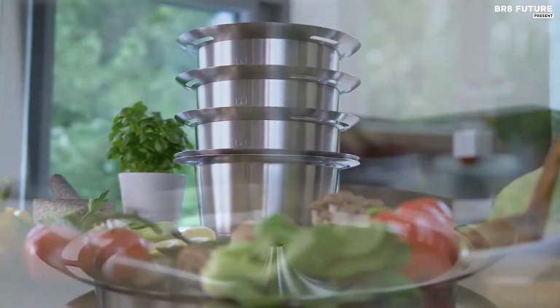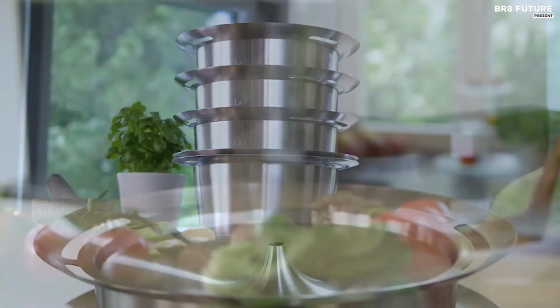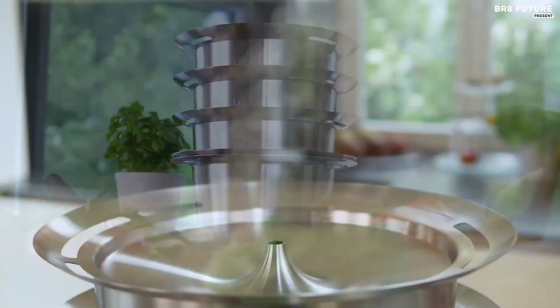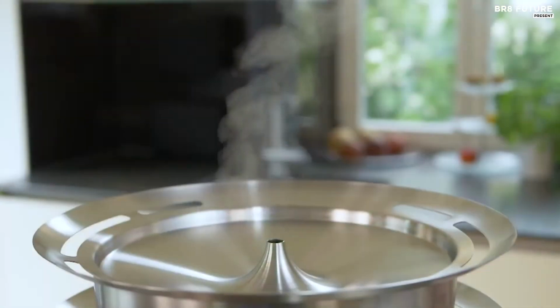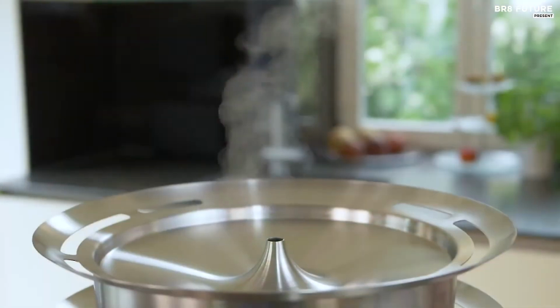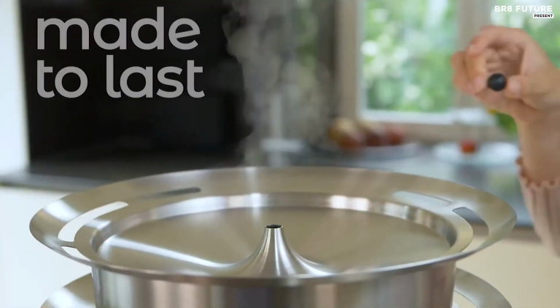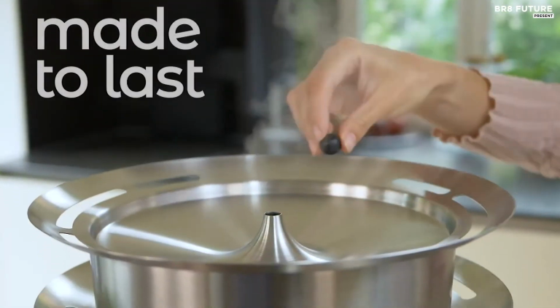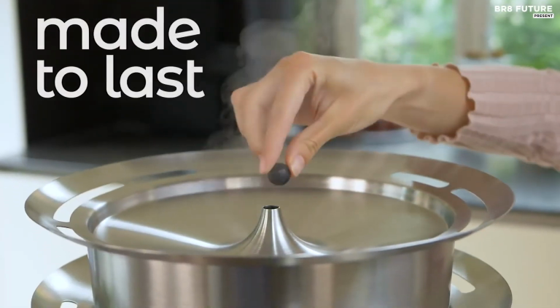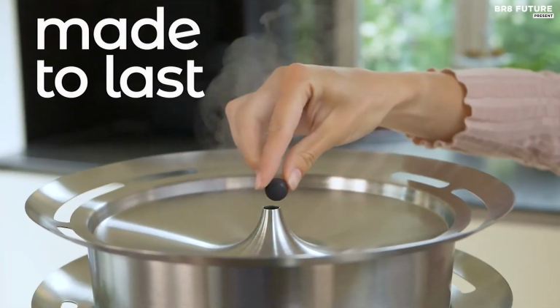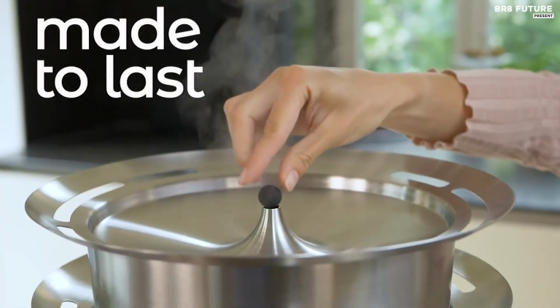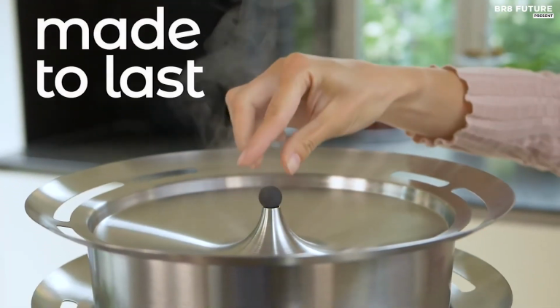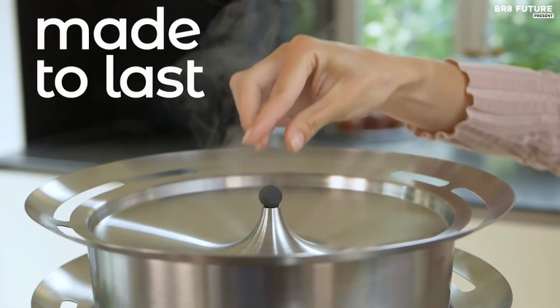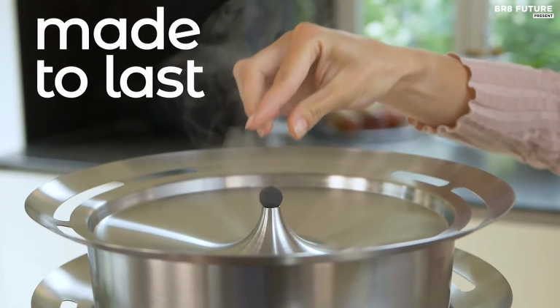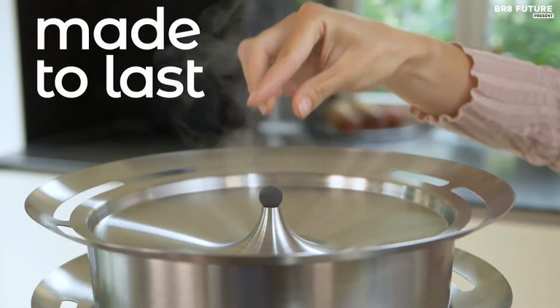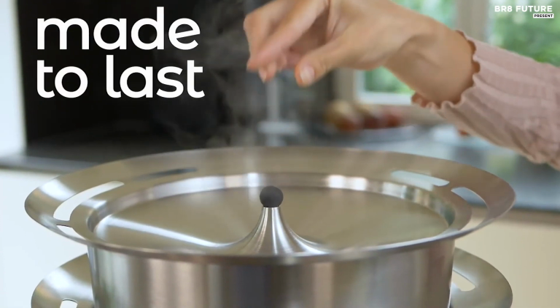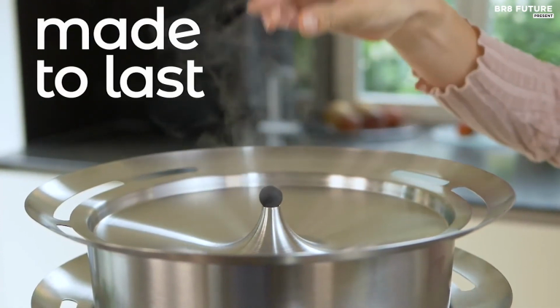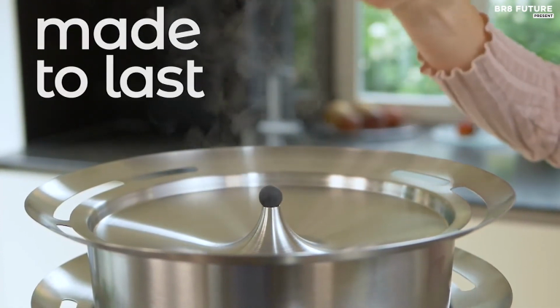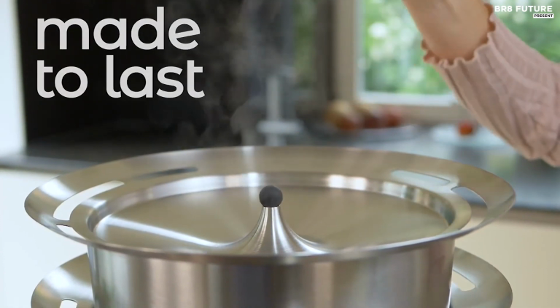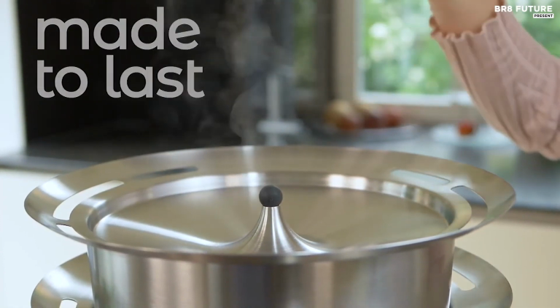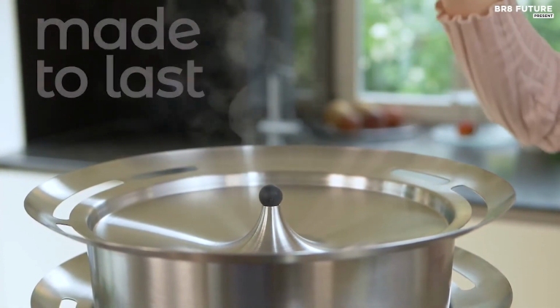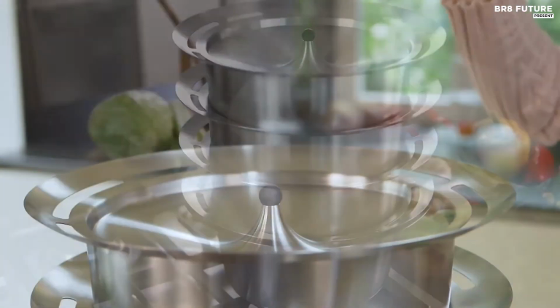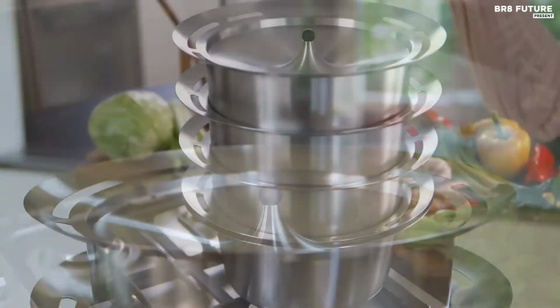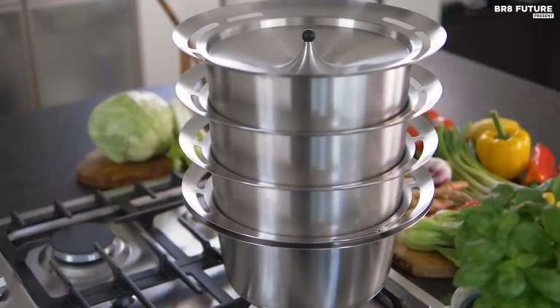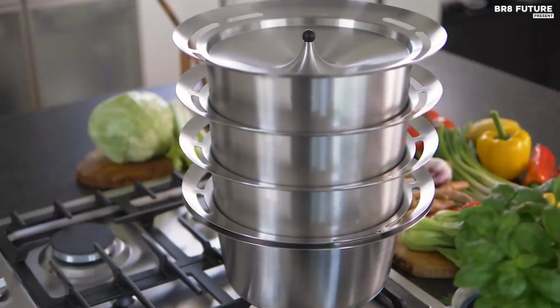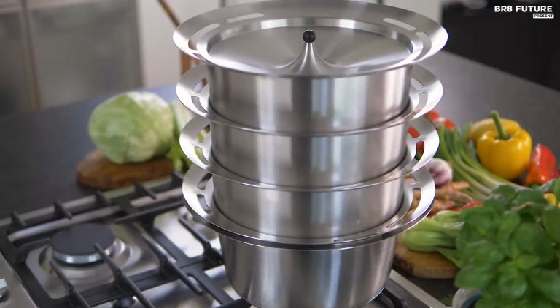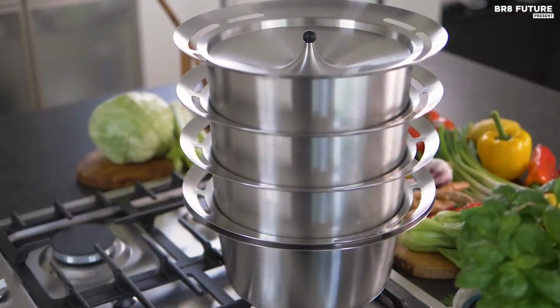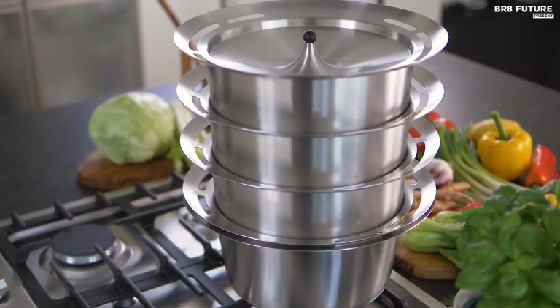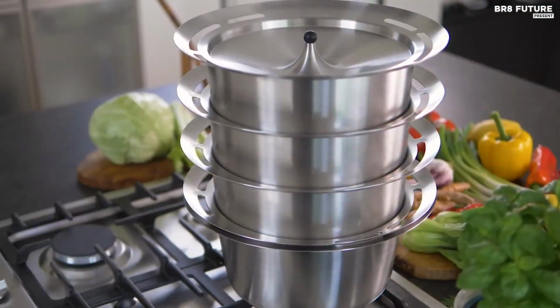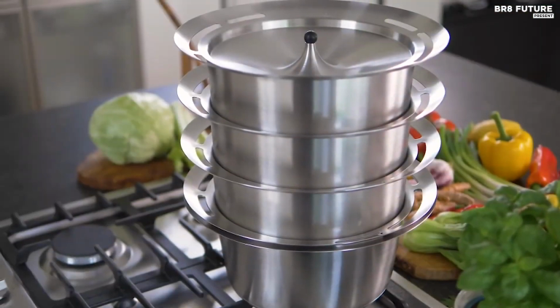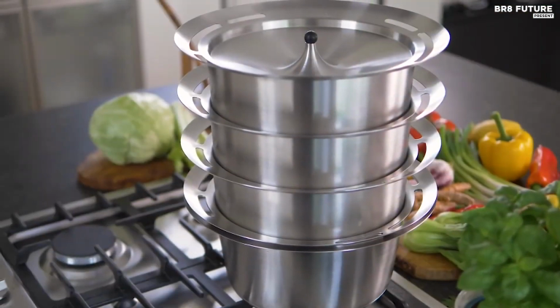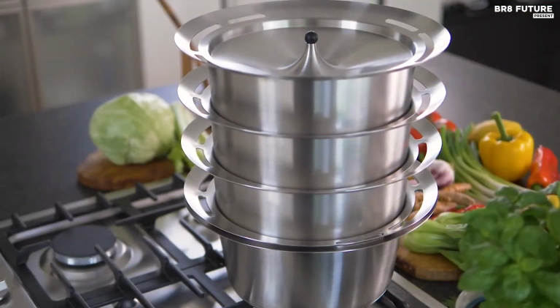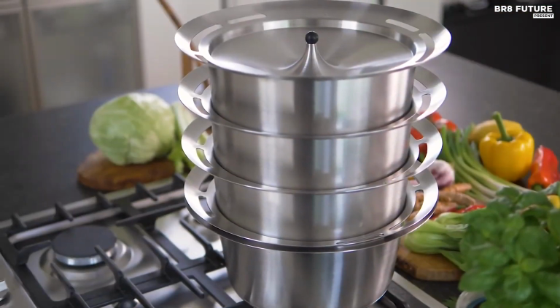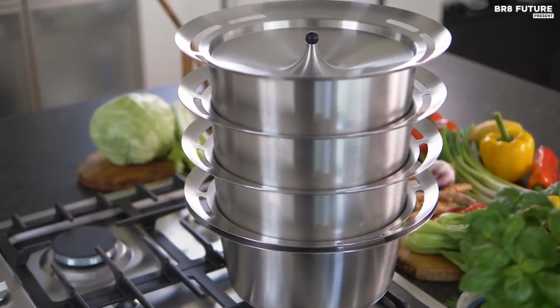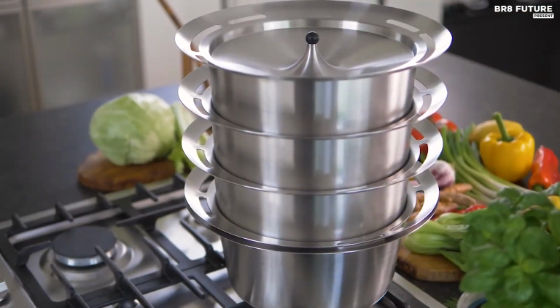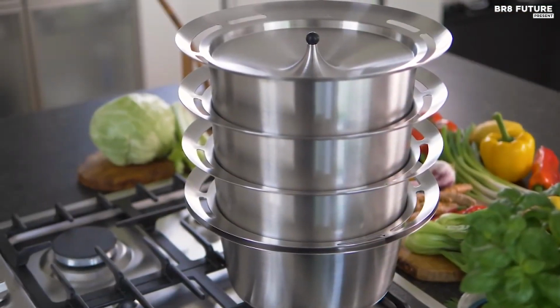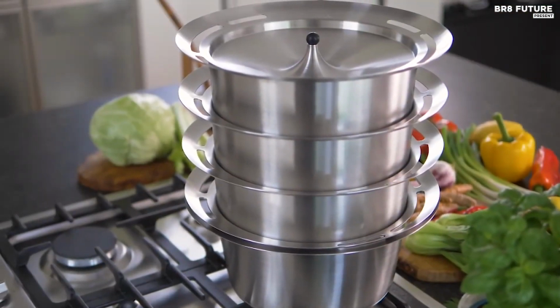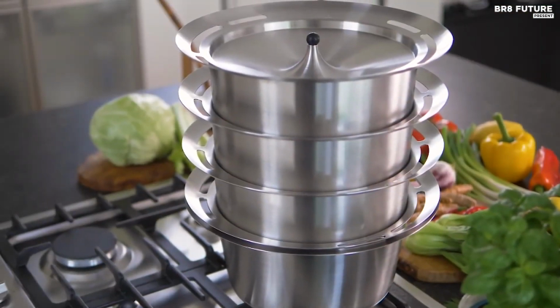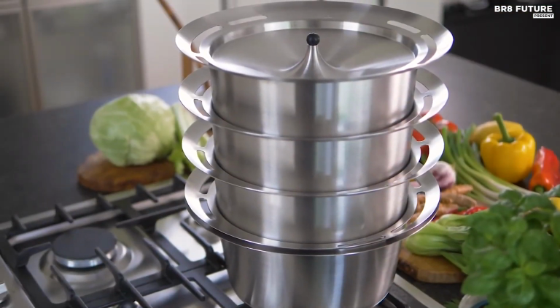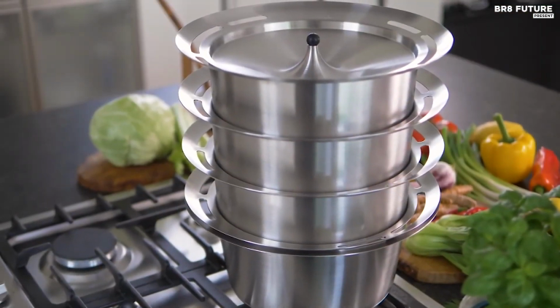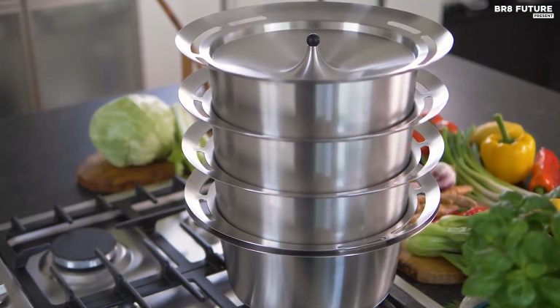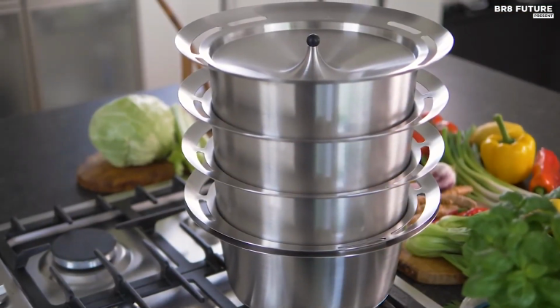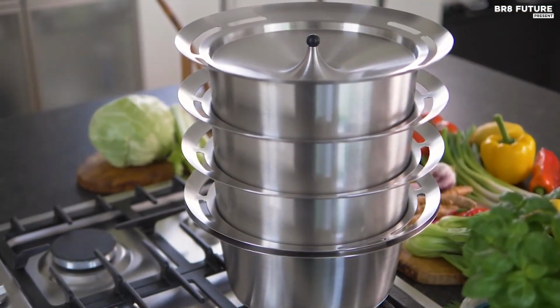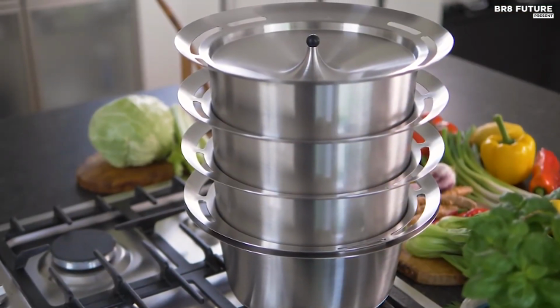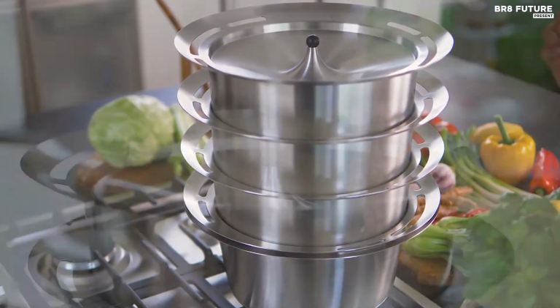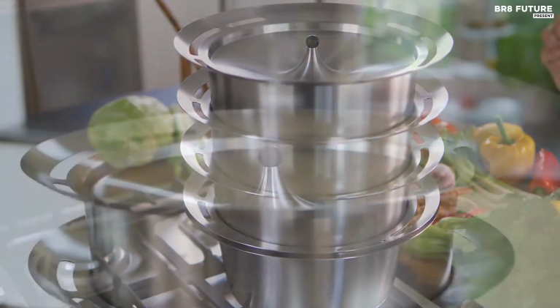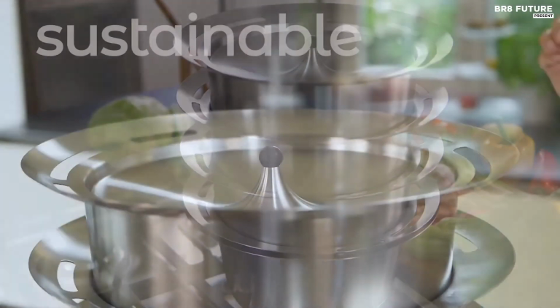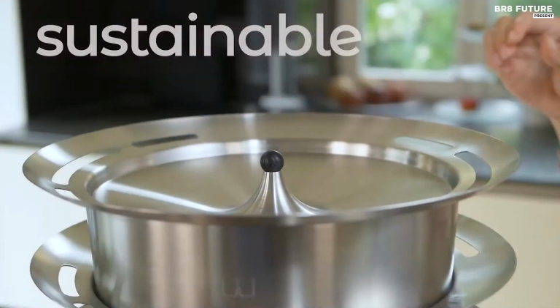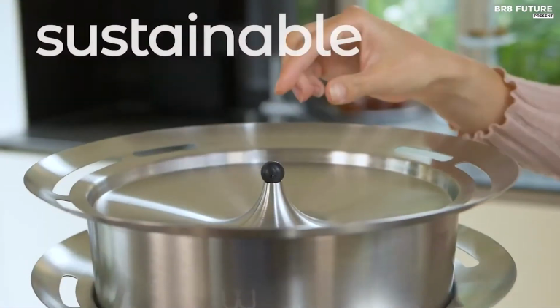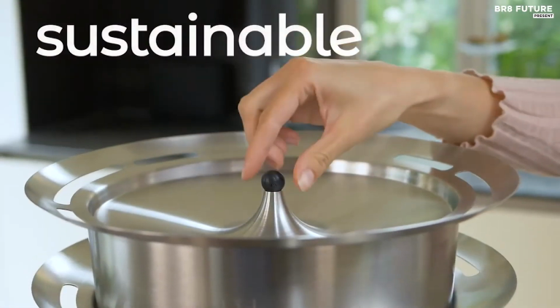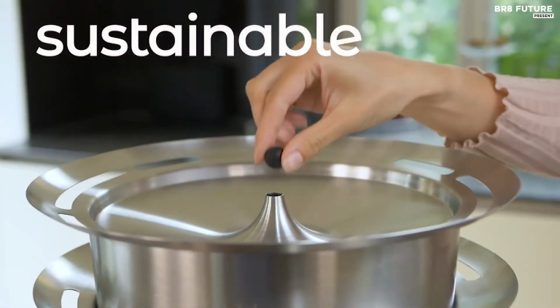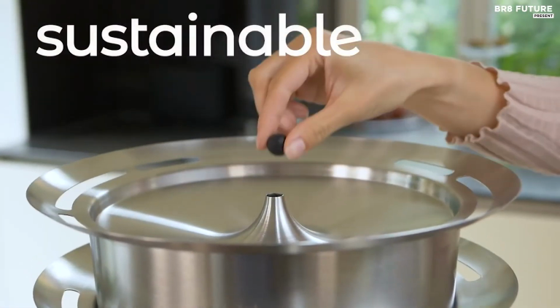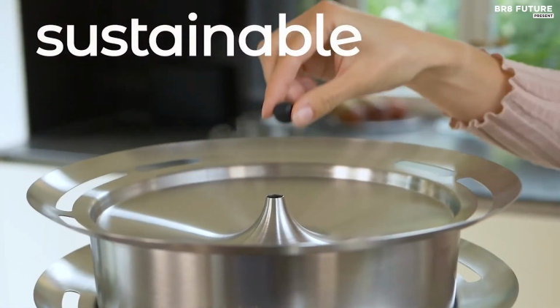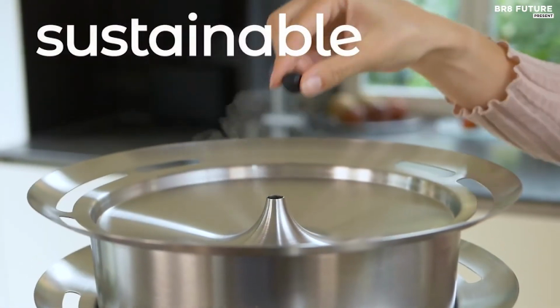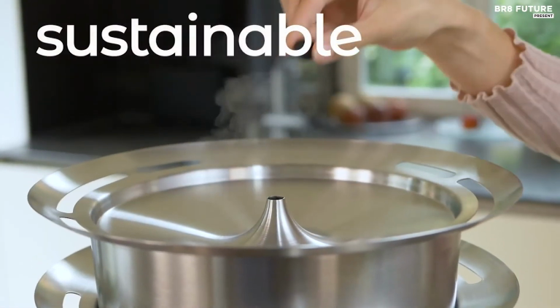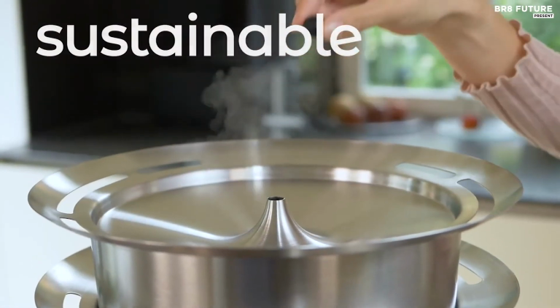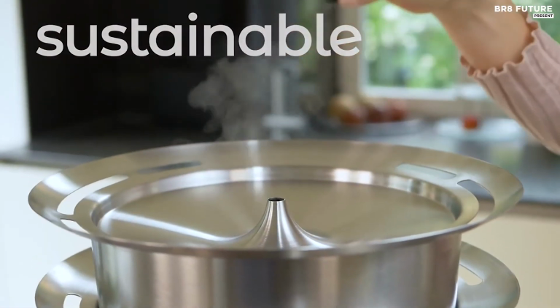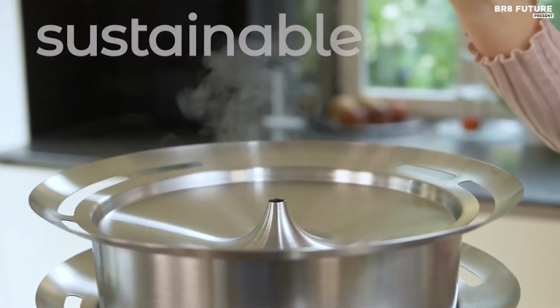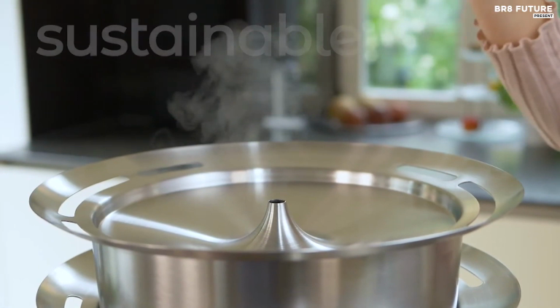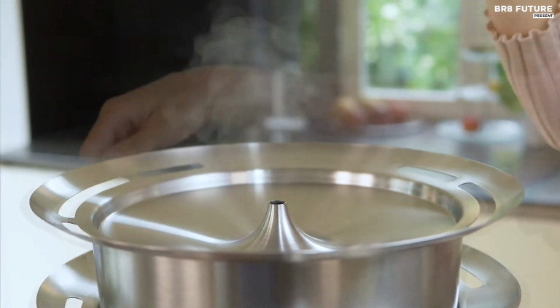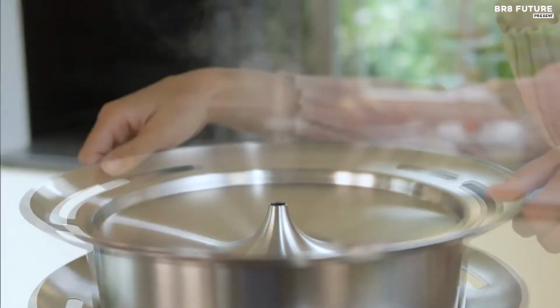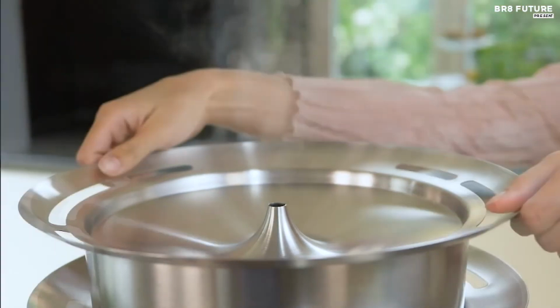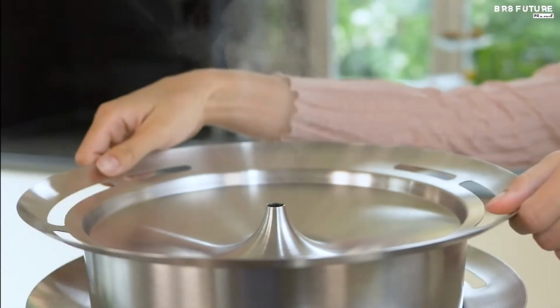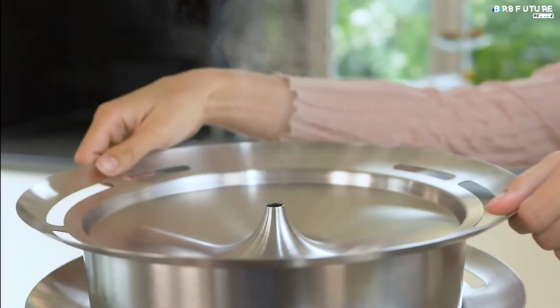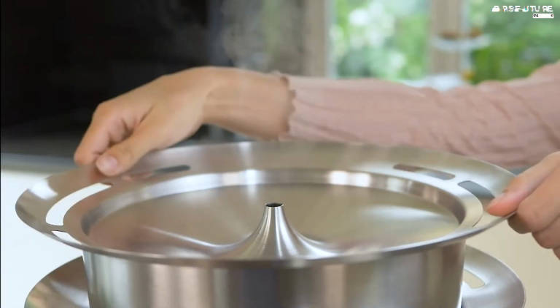Steaming is one of the best cooking methods for maximizing taste while retaining the most nutrients. The best part? It is super easy.